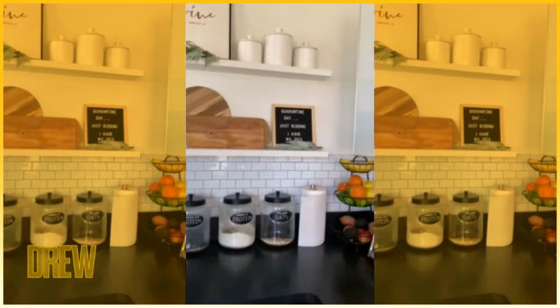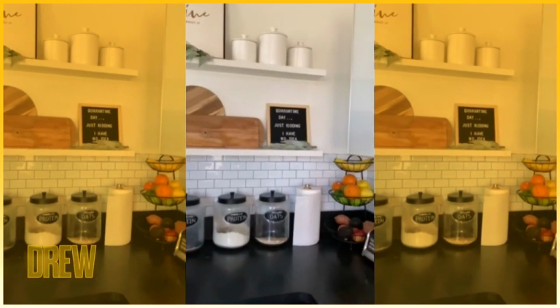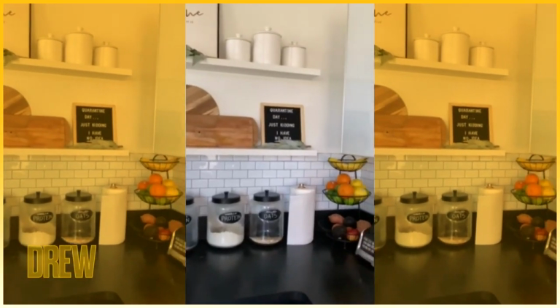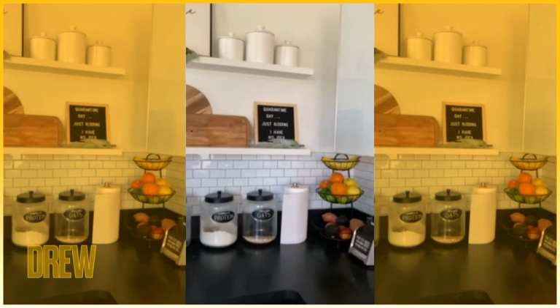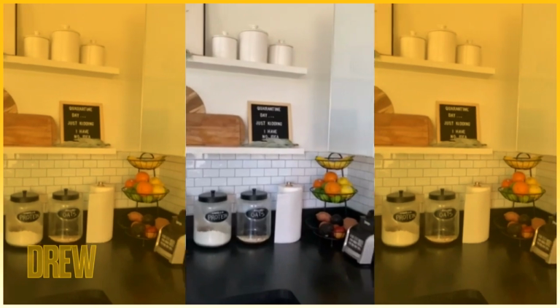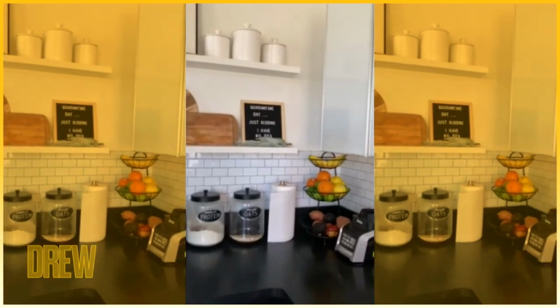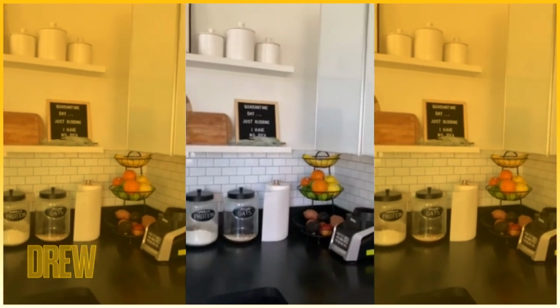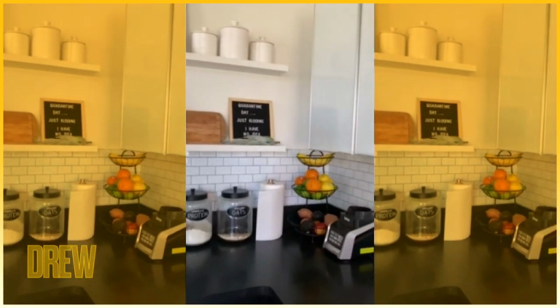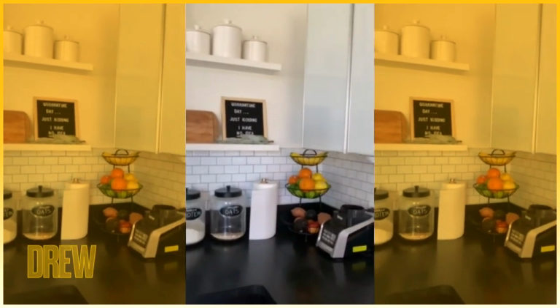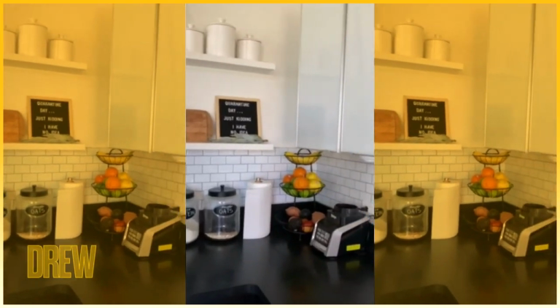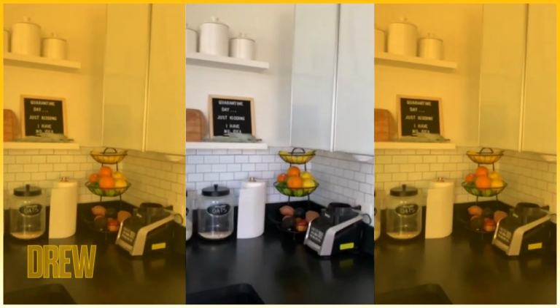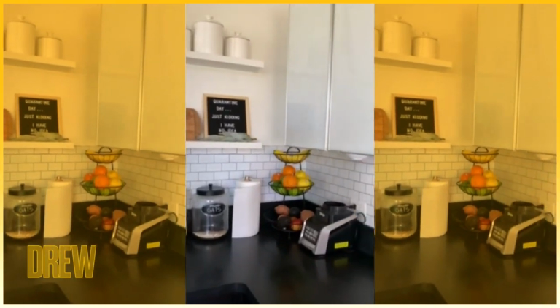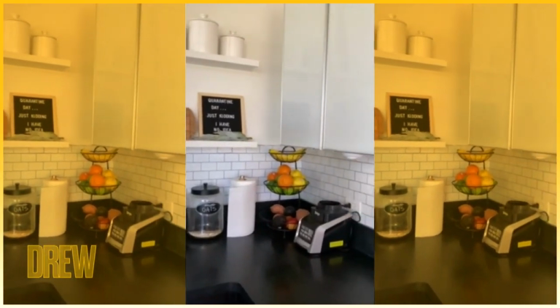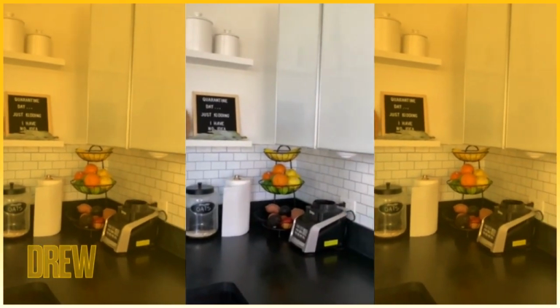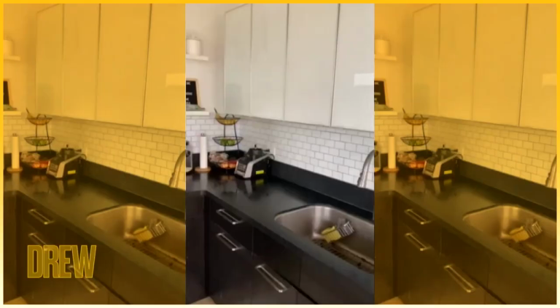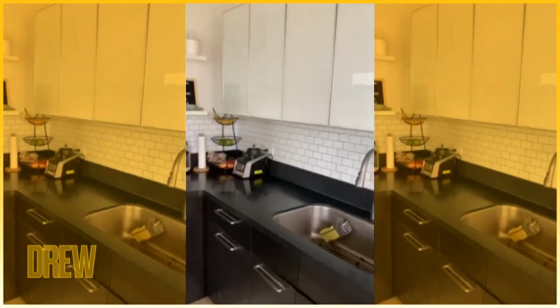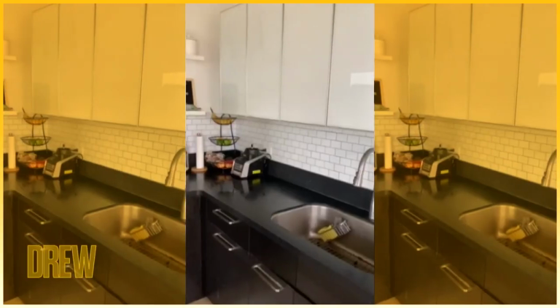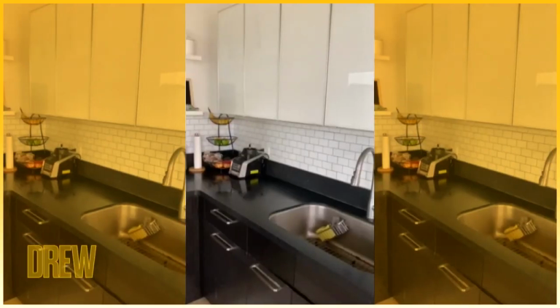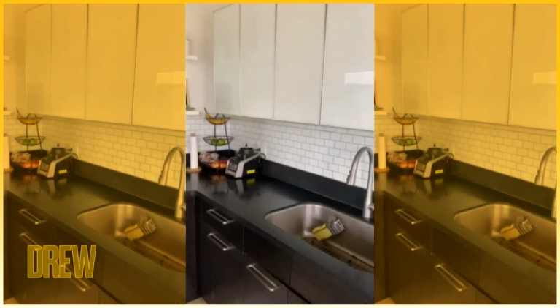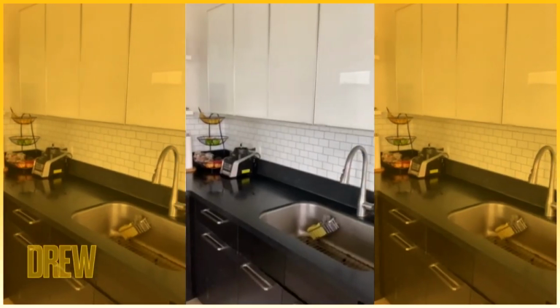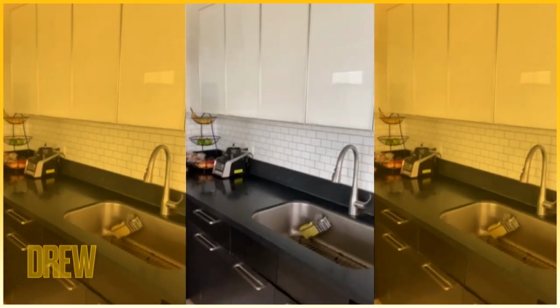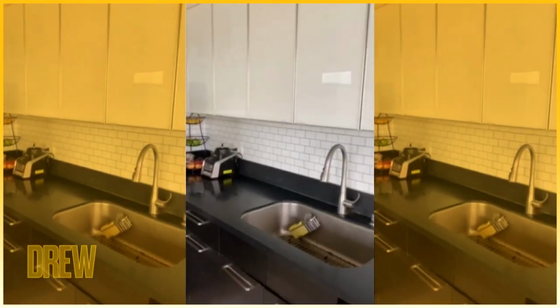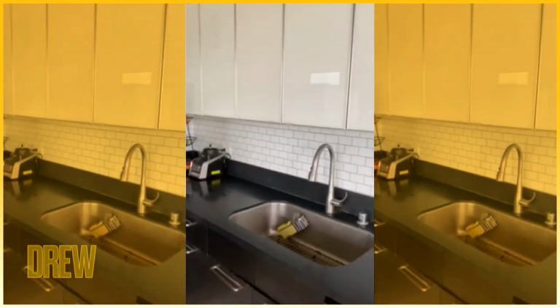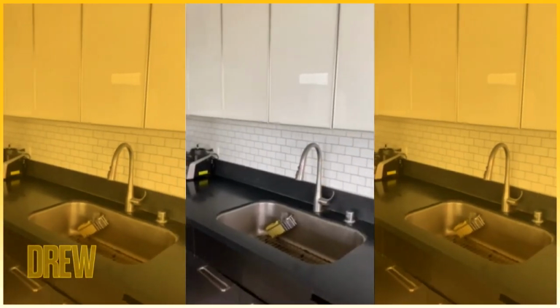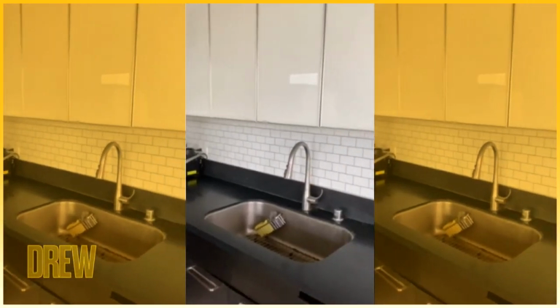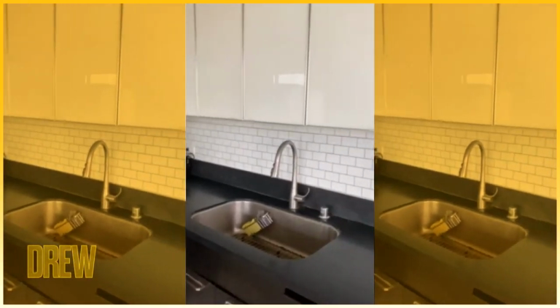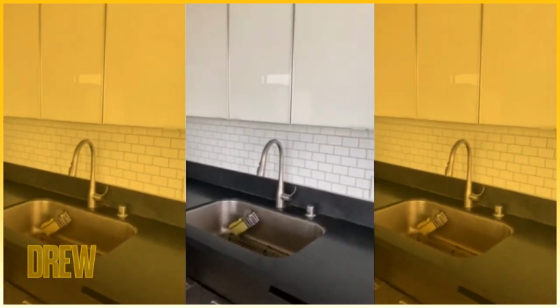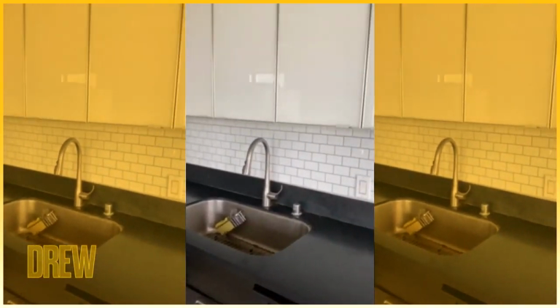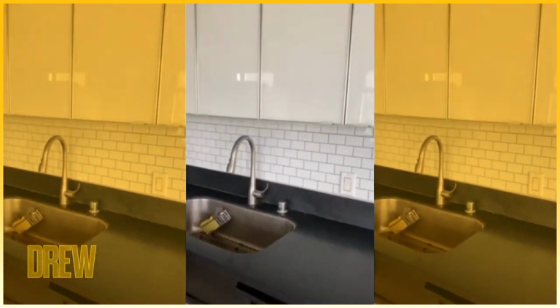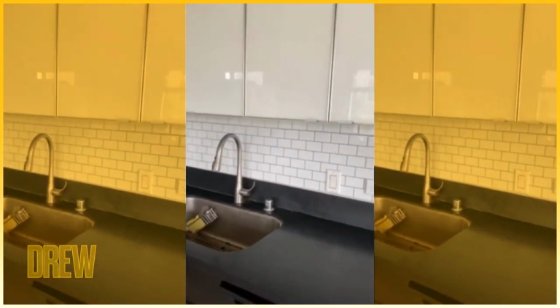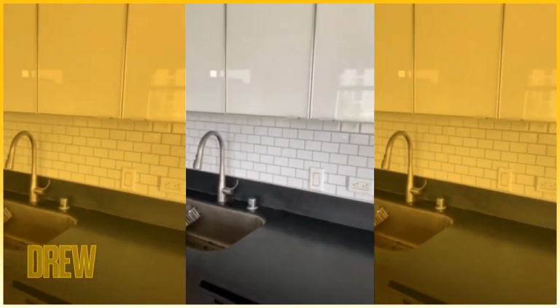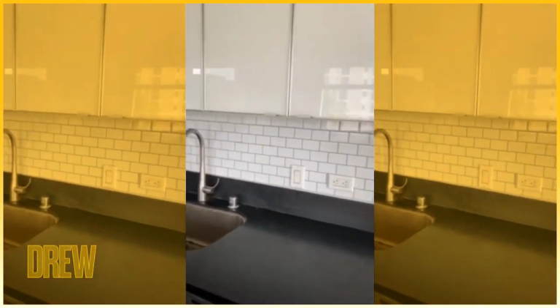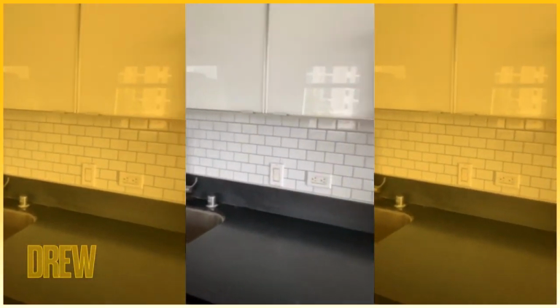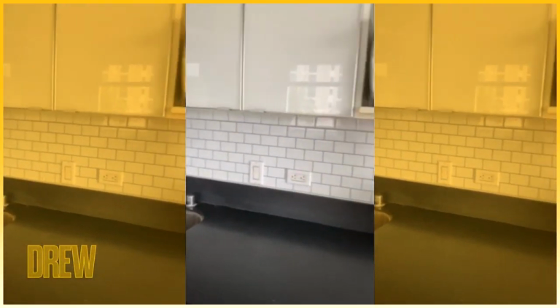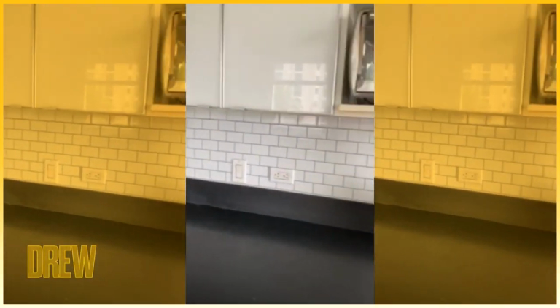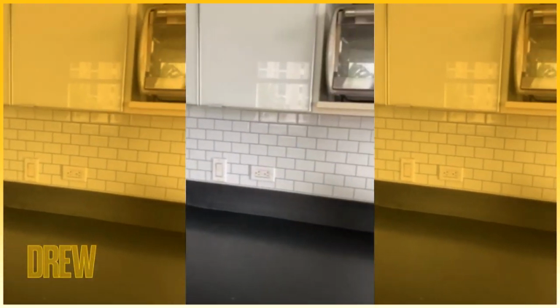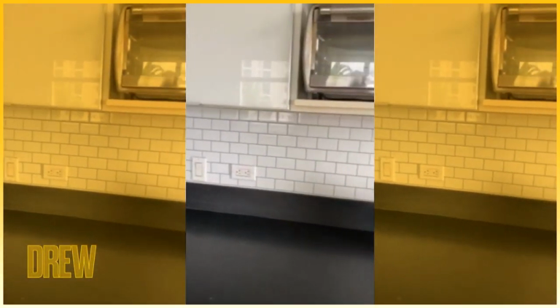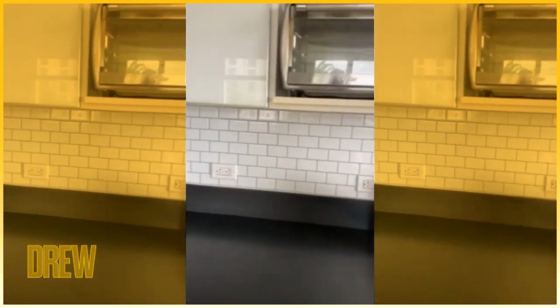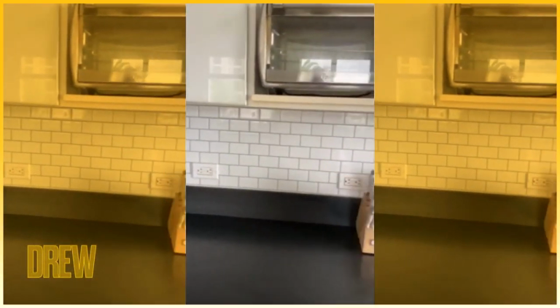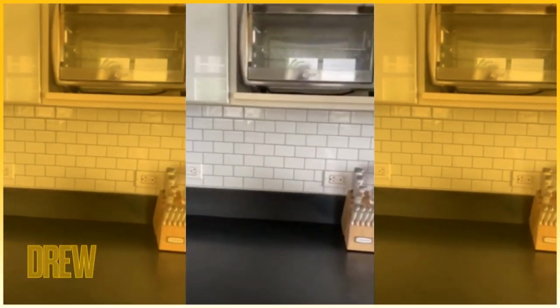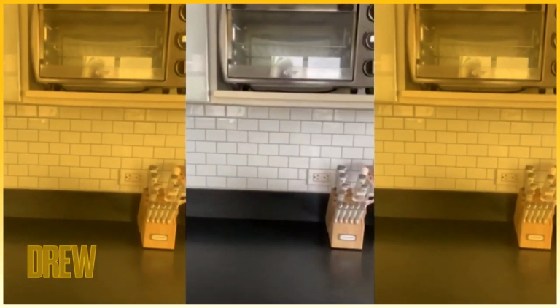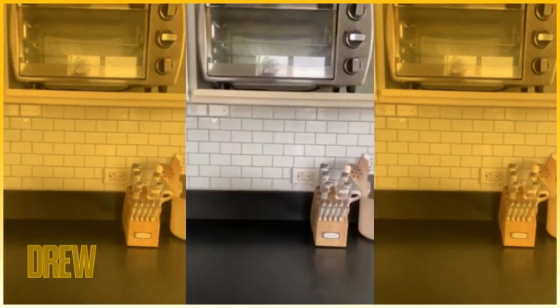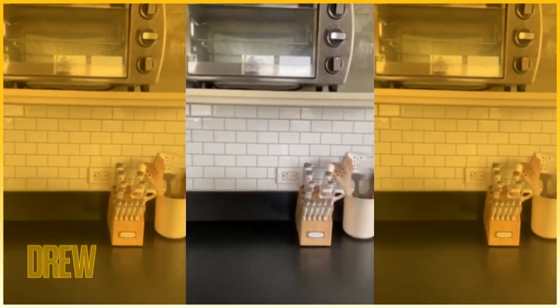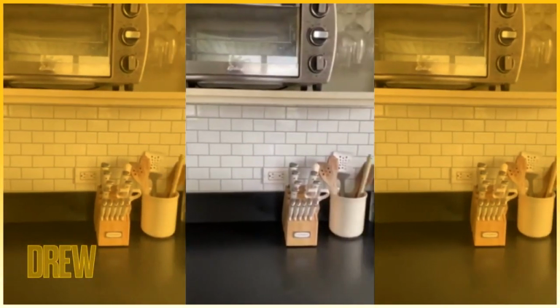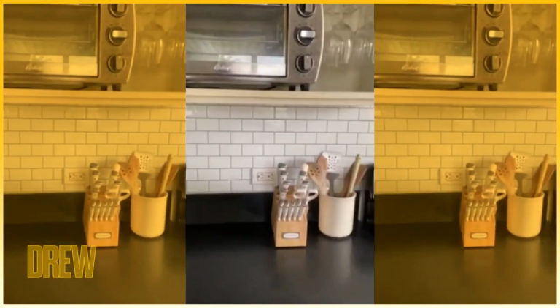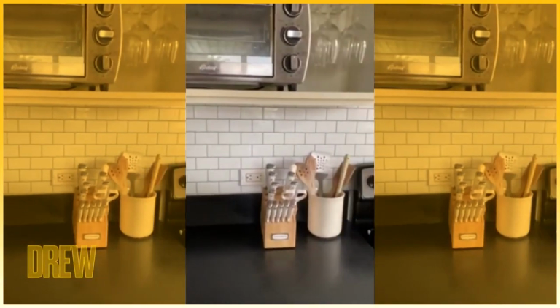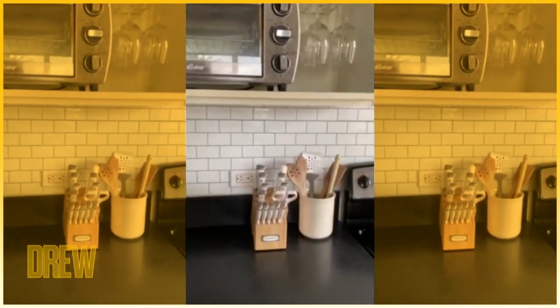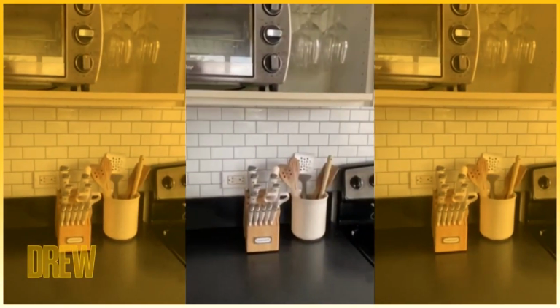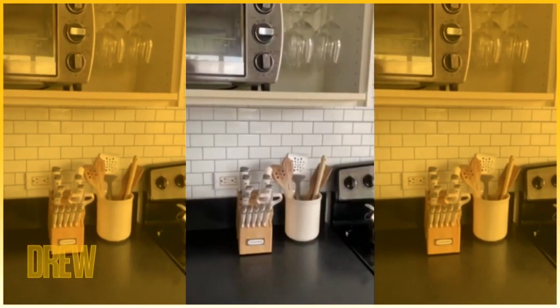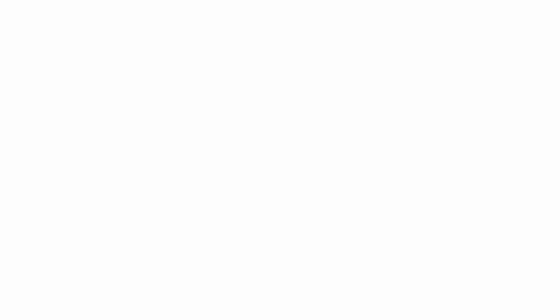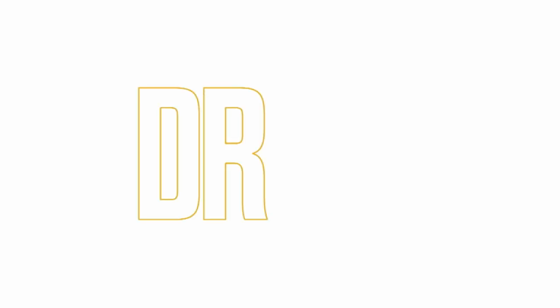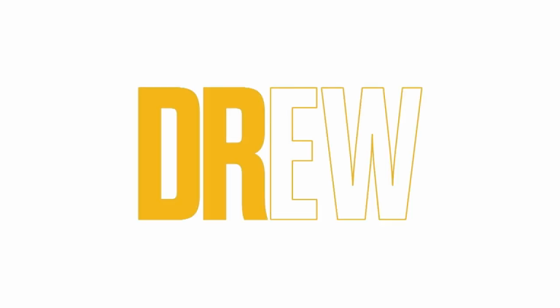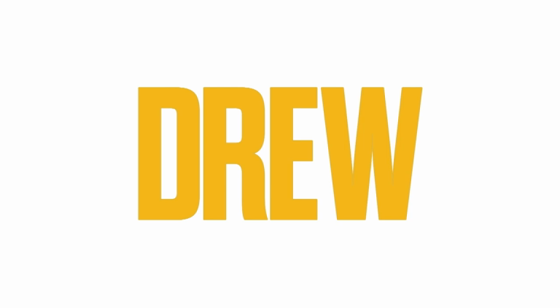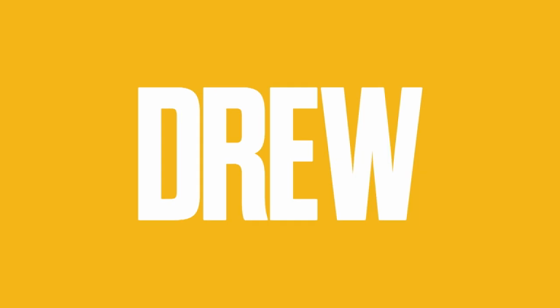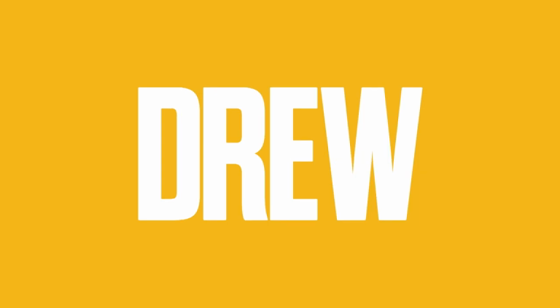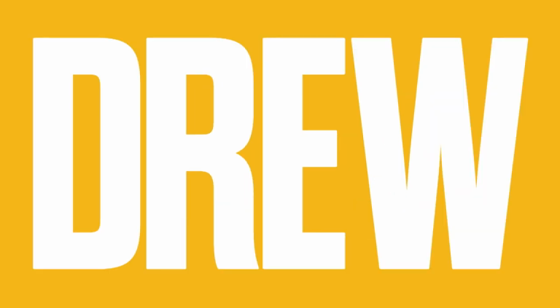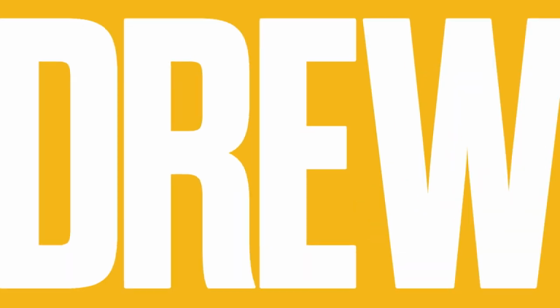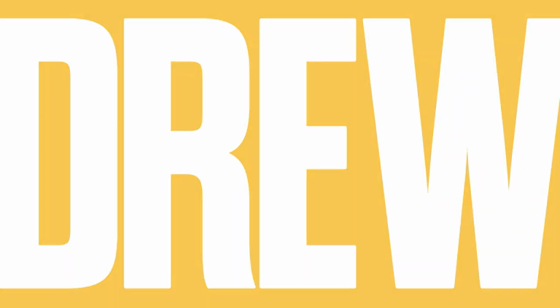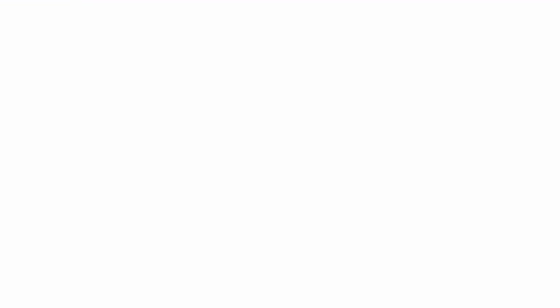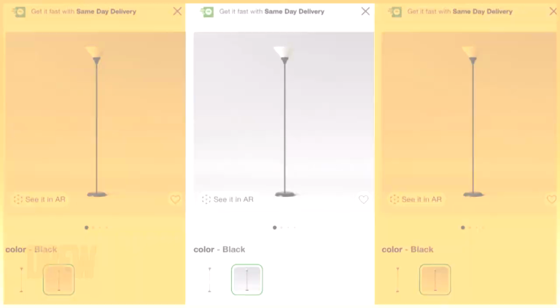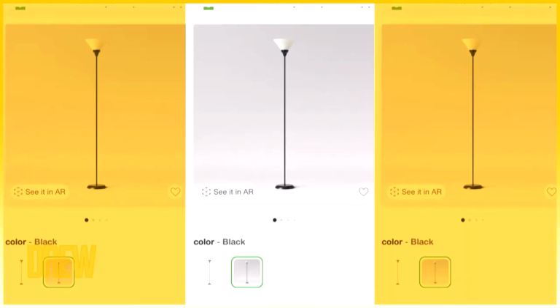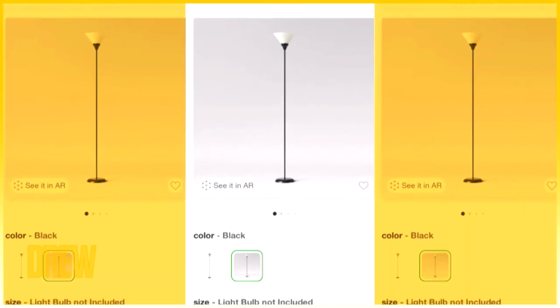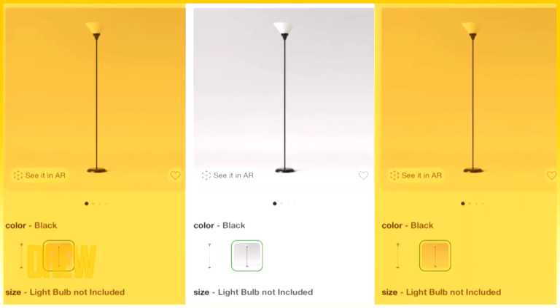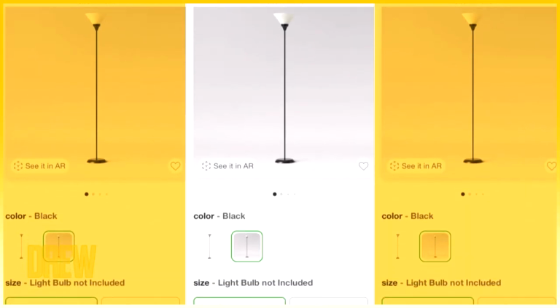With the amount of space we wanted to cover, we used about four packs, so in total this cost us around $120.